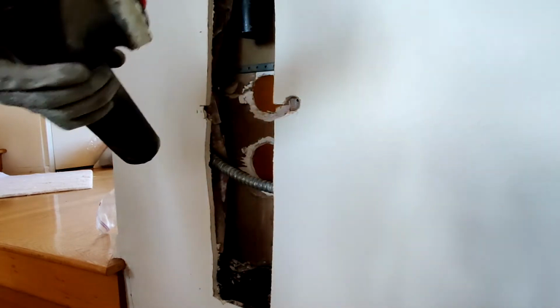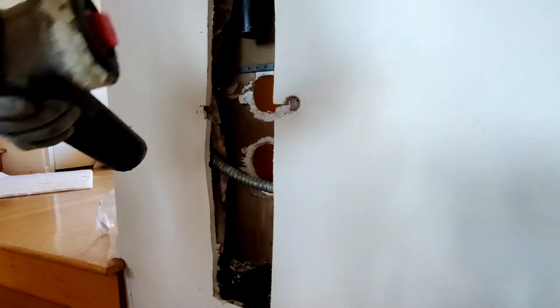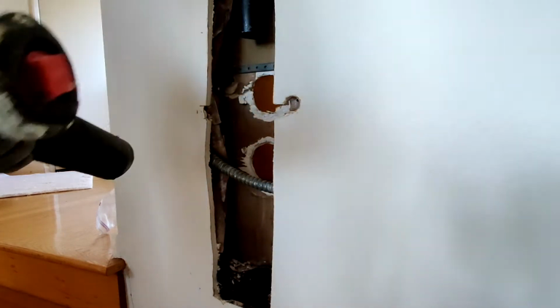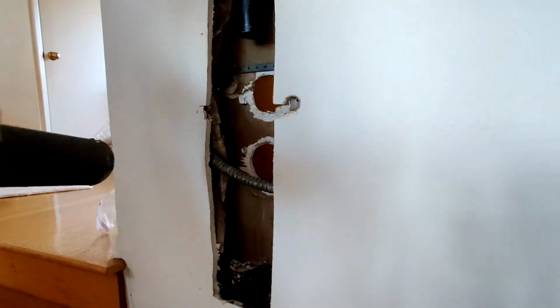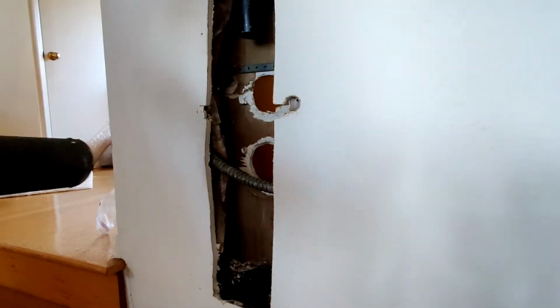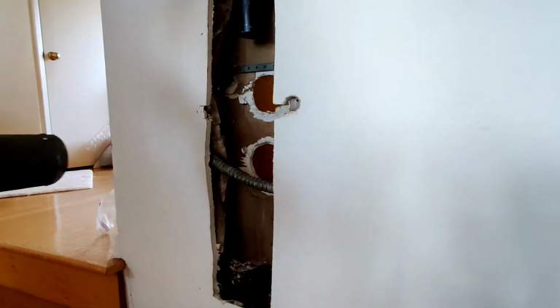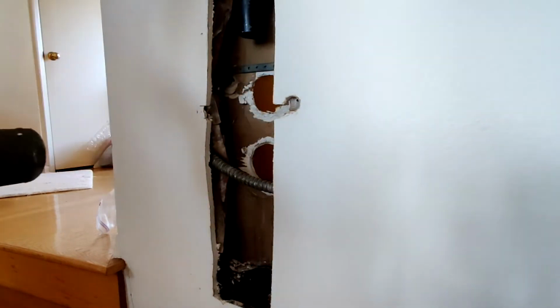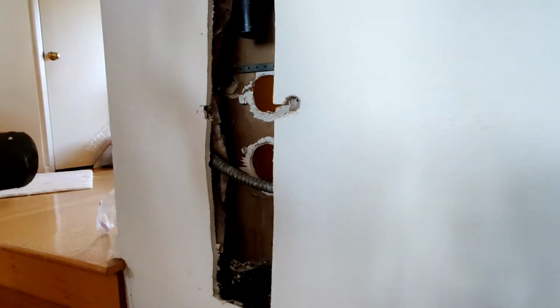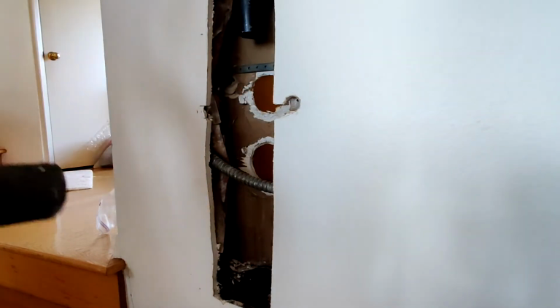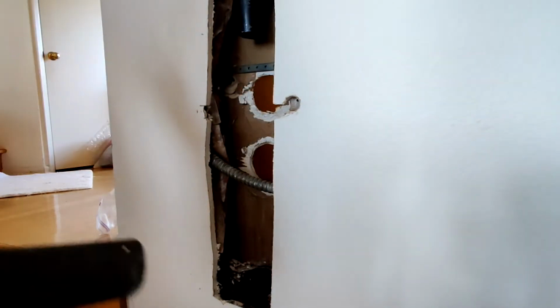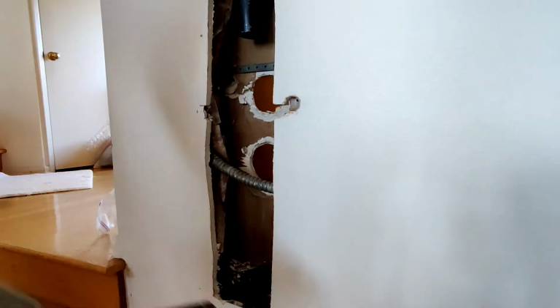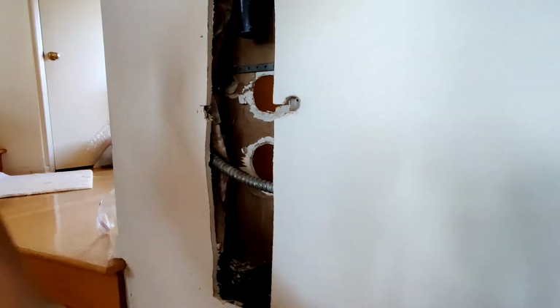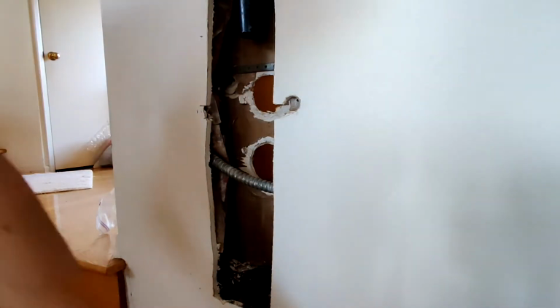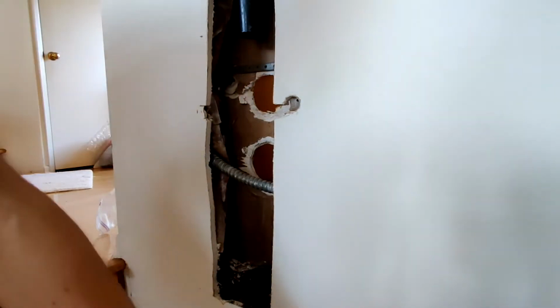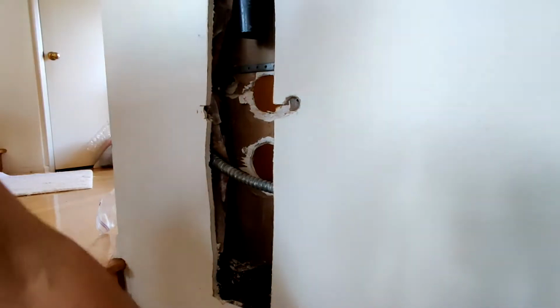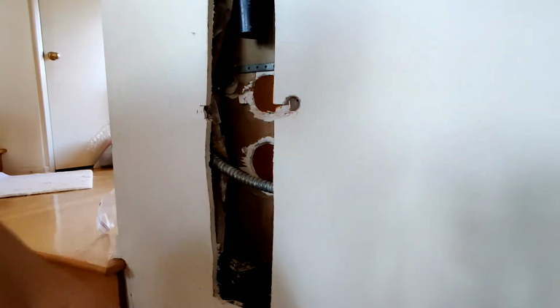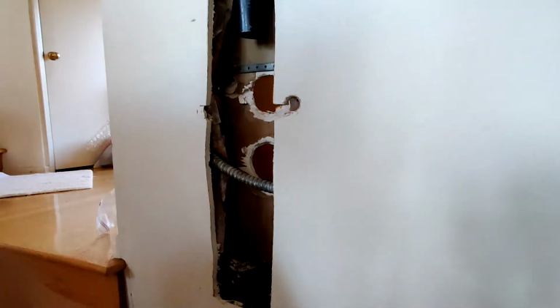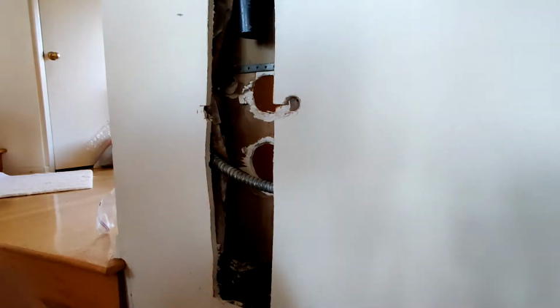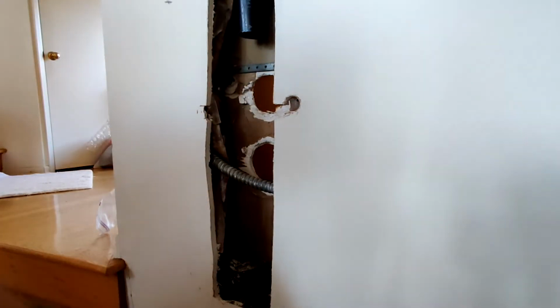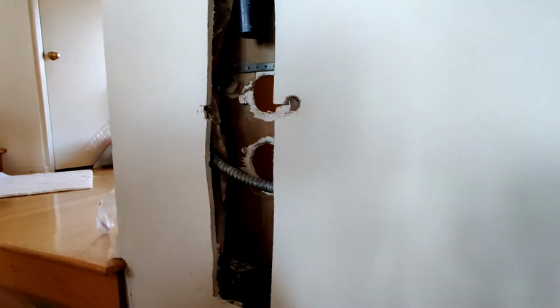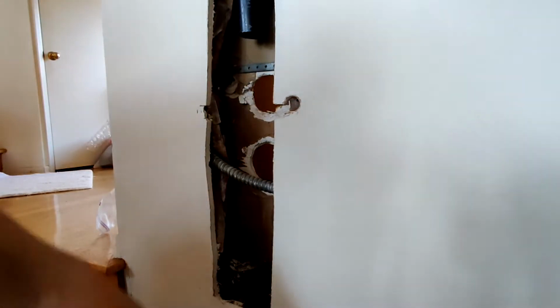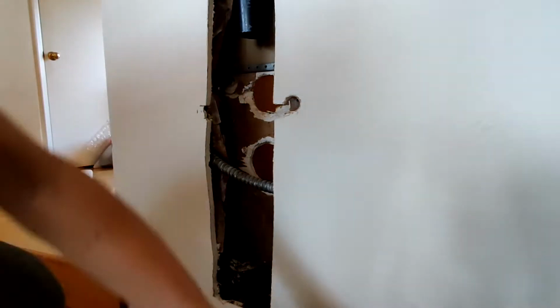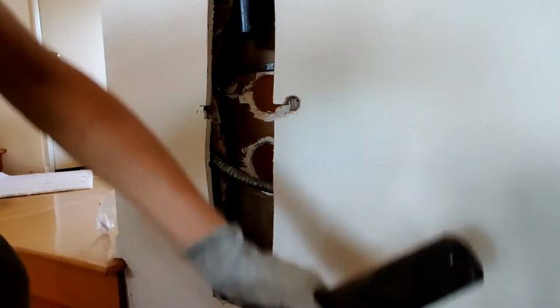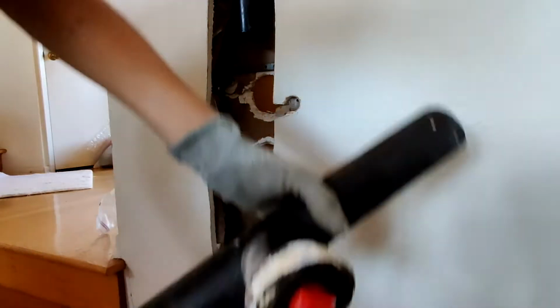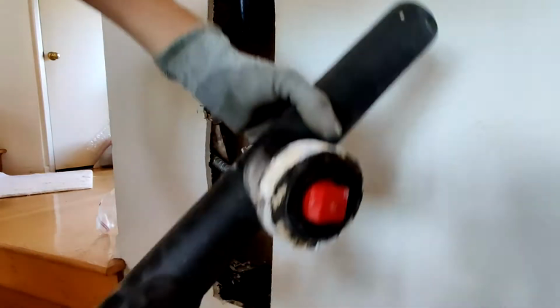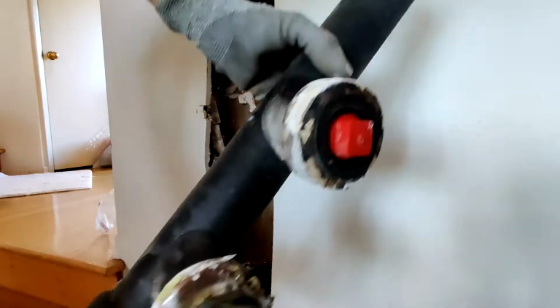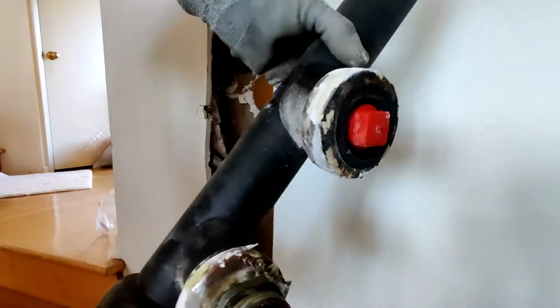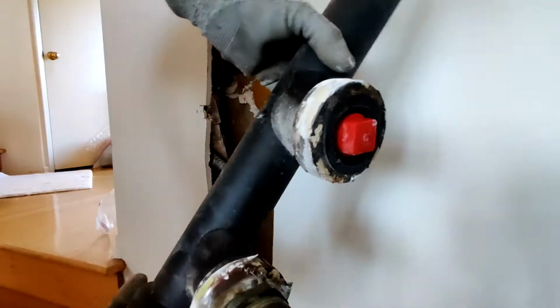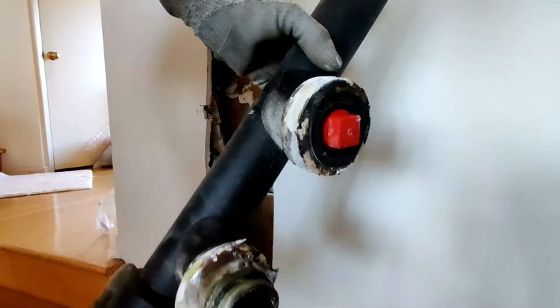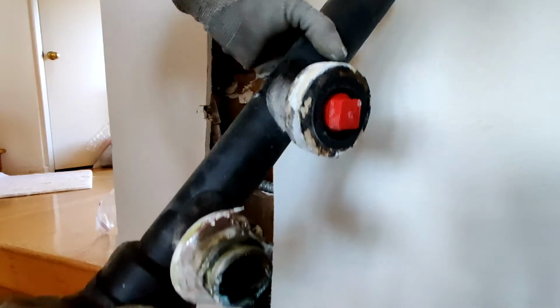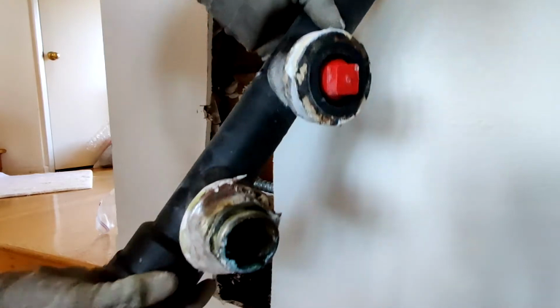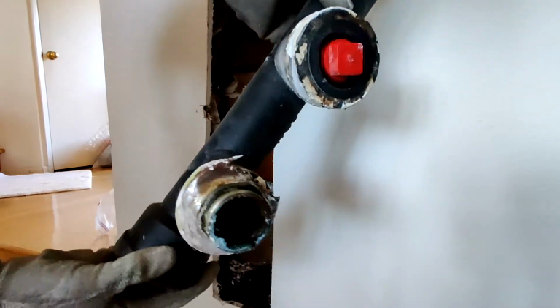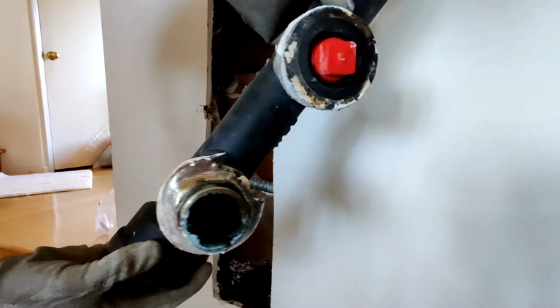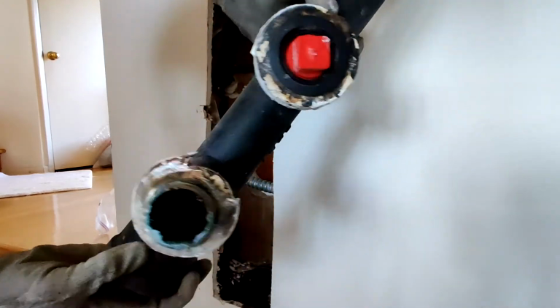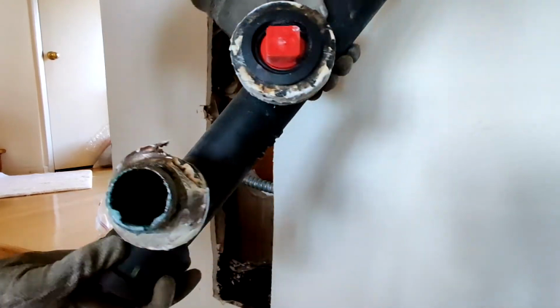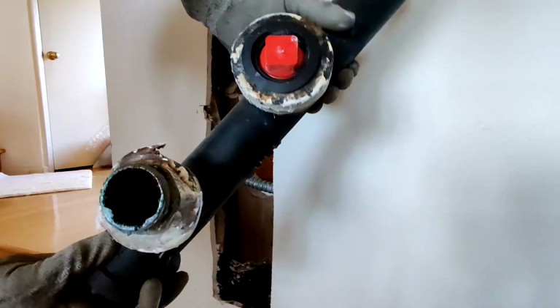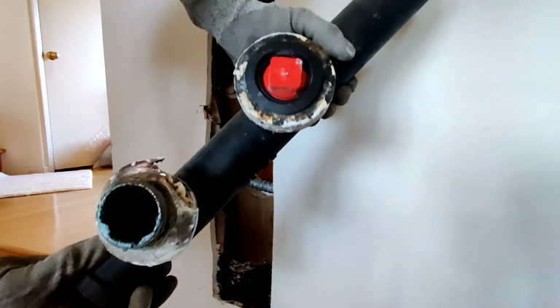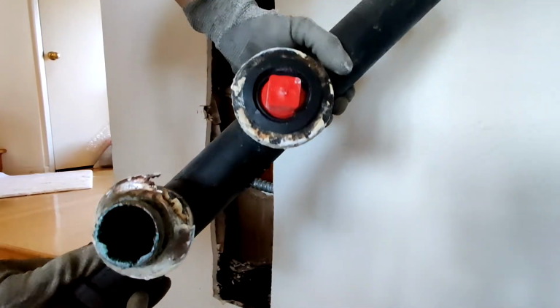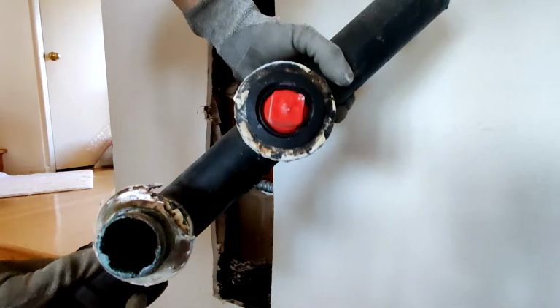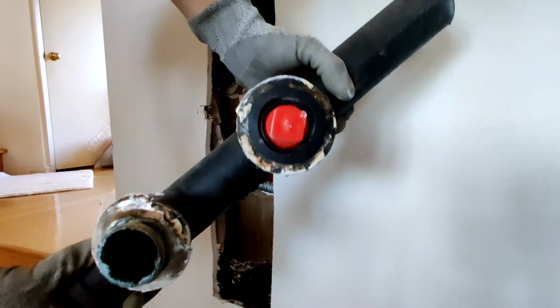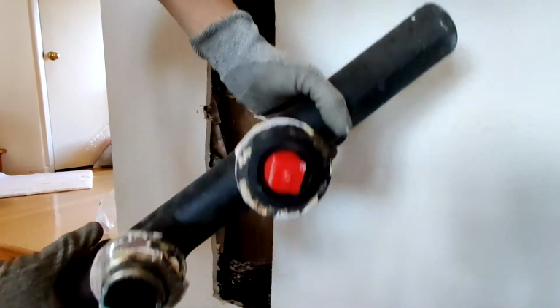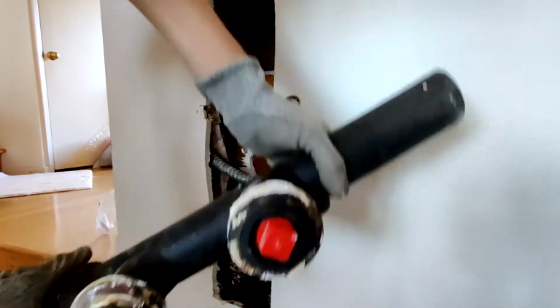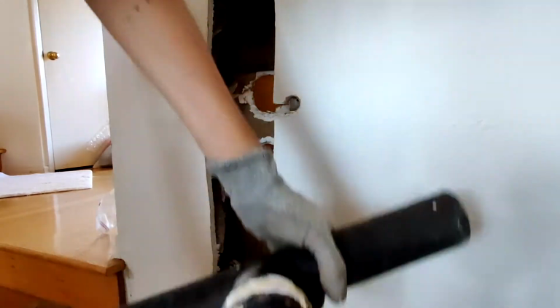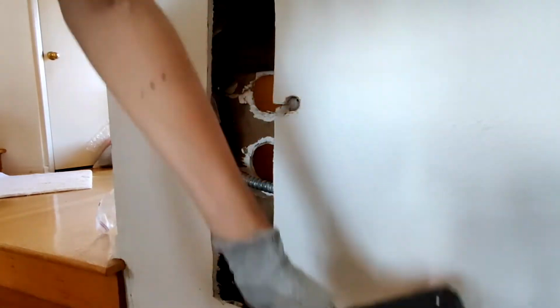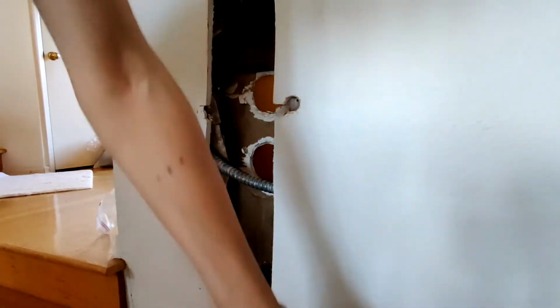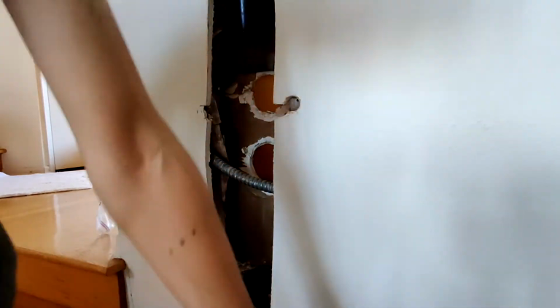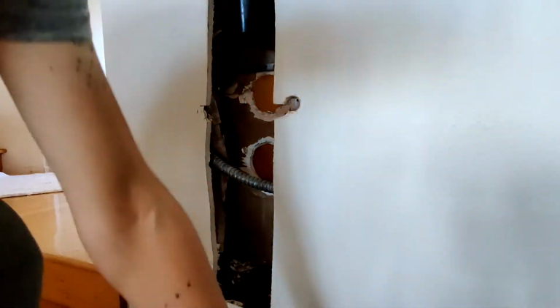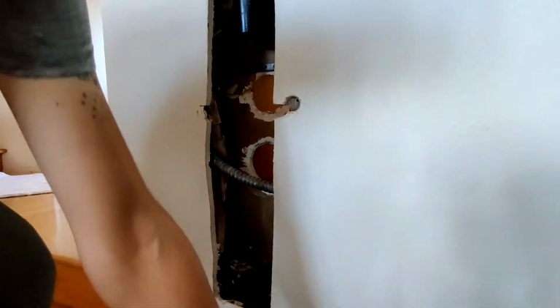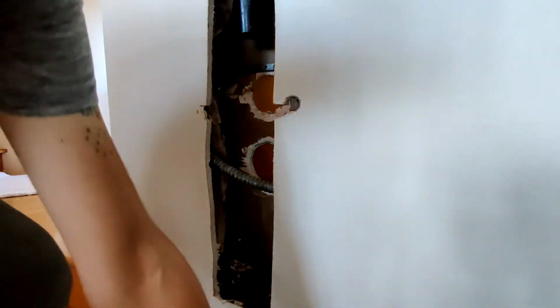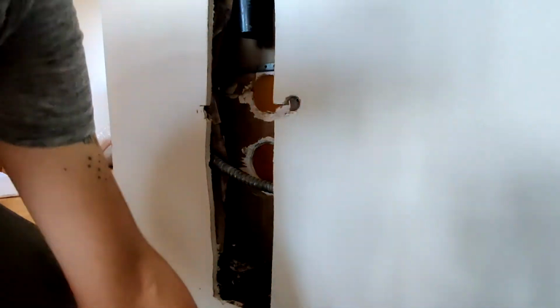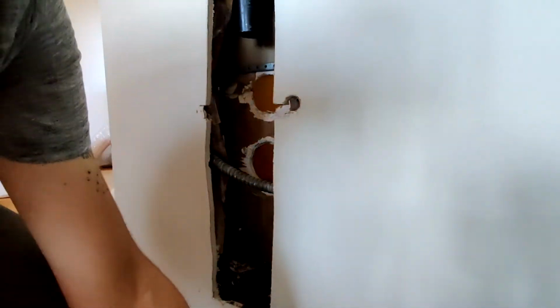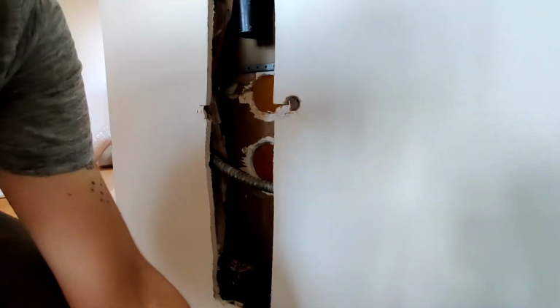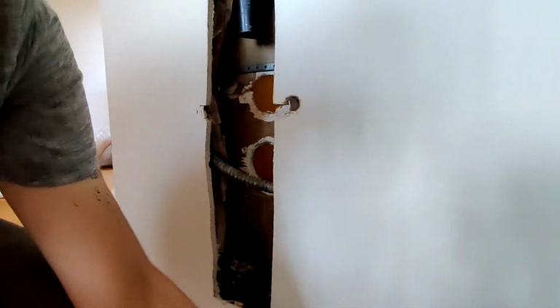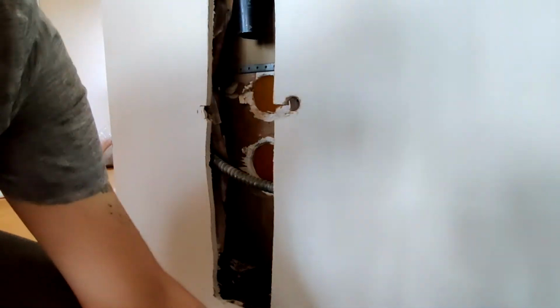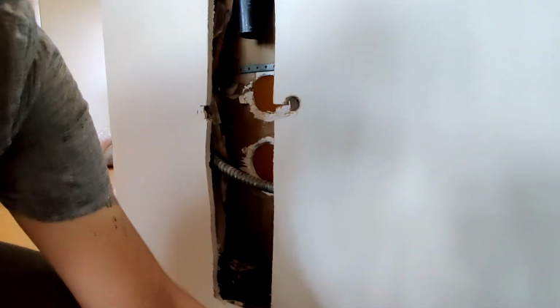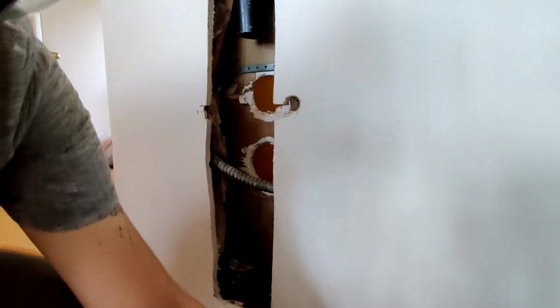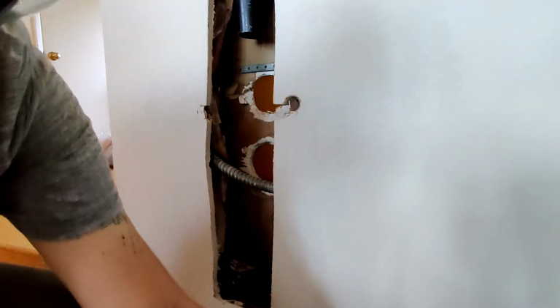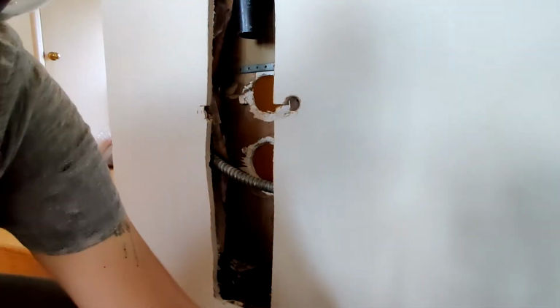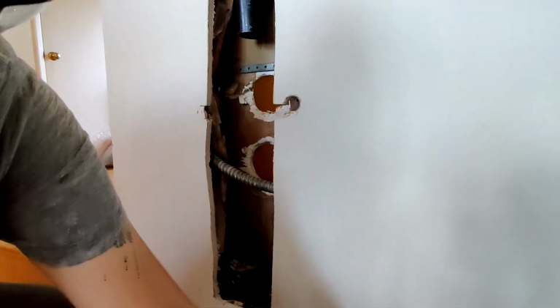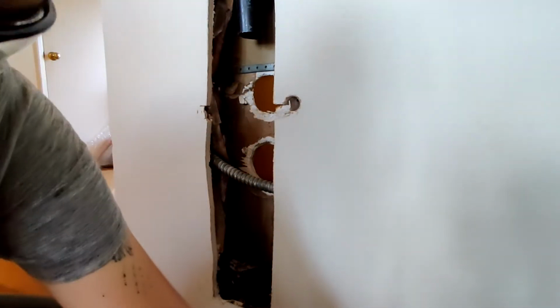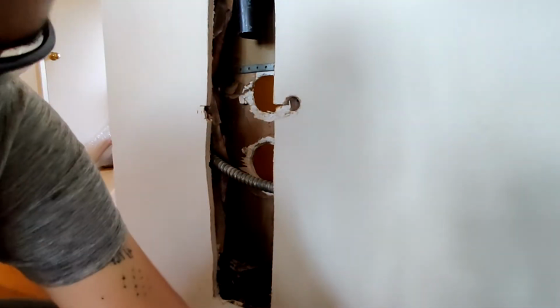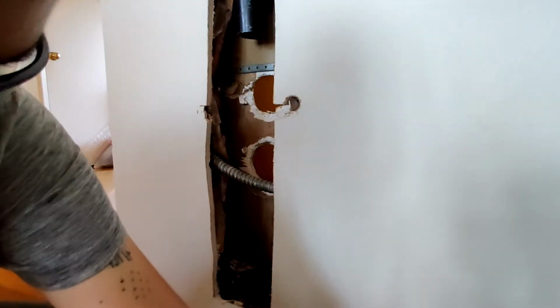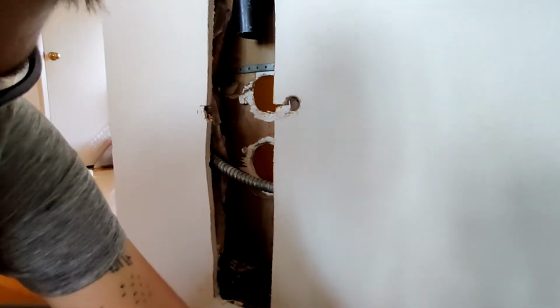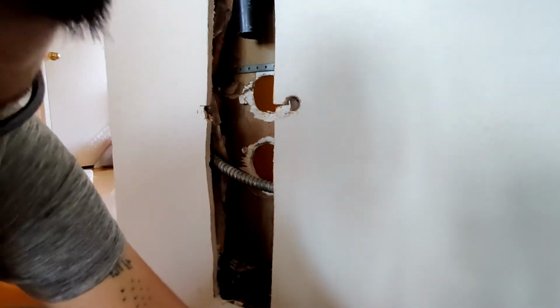So now we can have a look at this weird pipe. It's a double sanitary T — the top one is the drain, the bottom is the clean out.